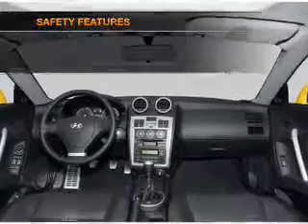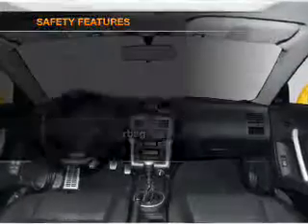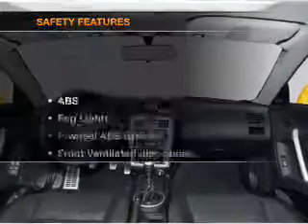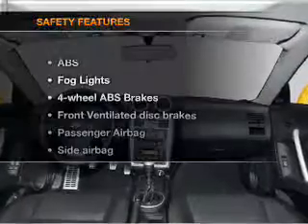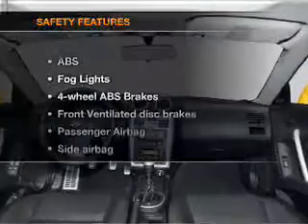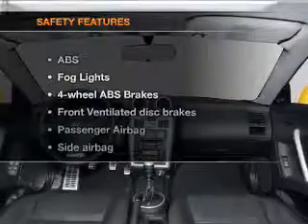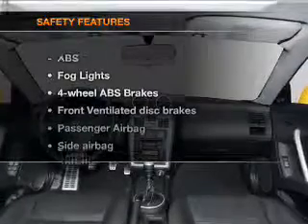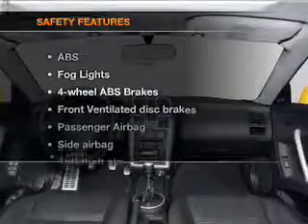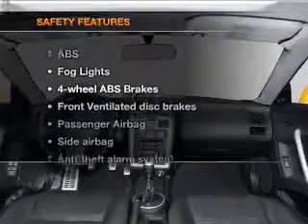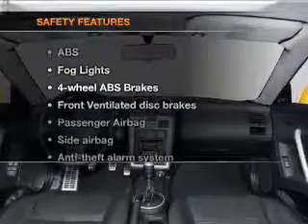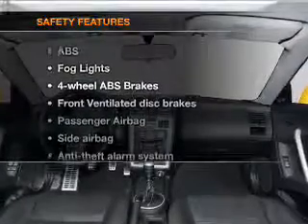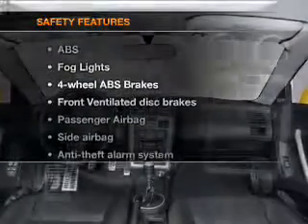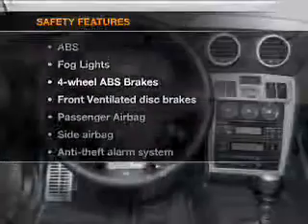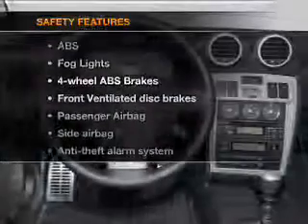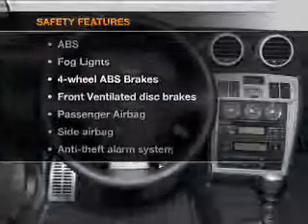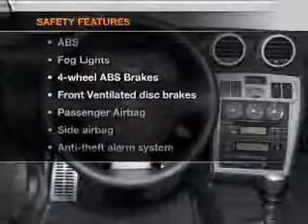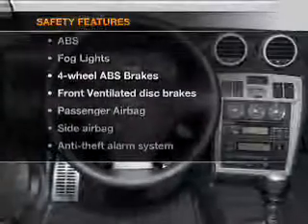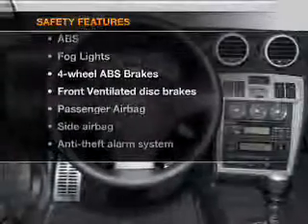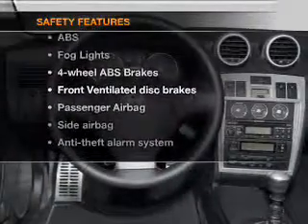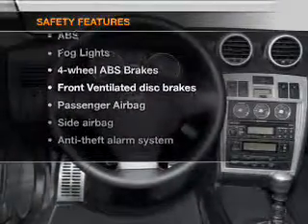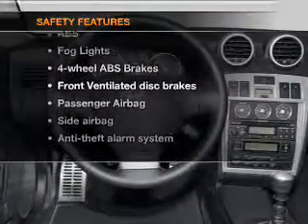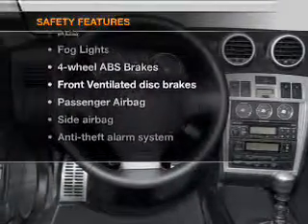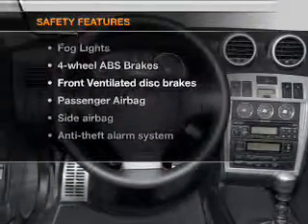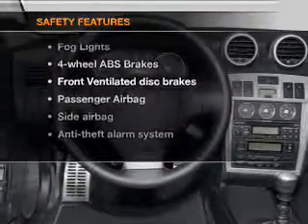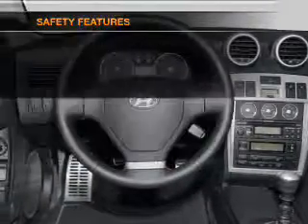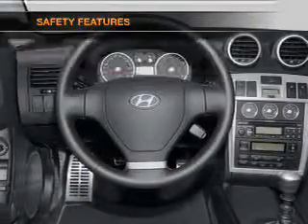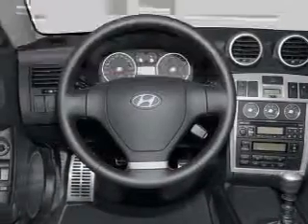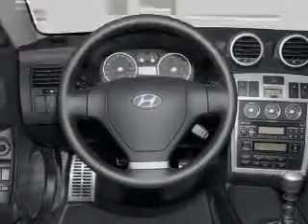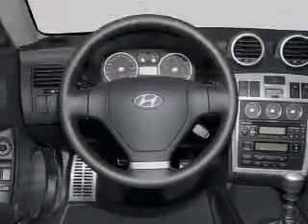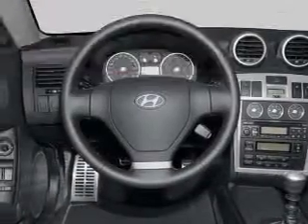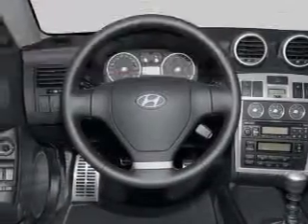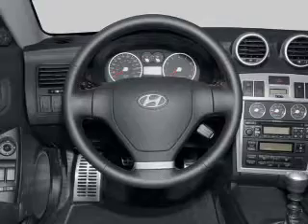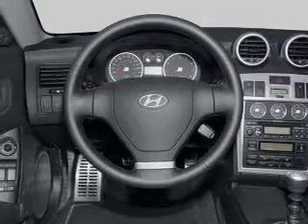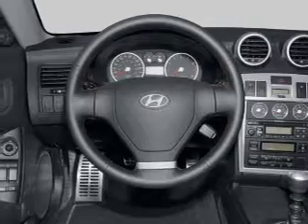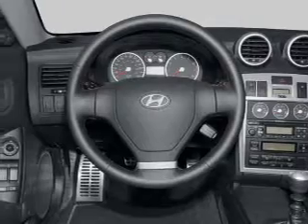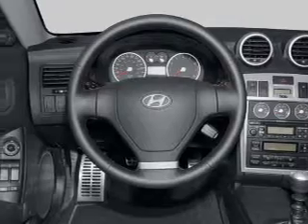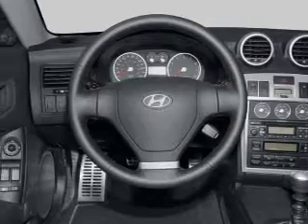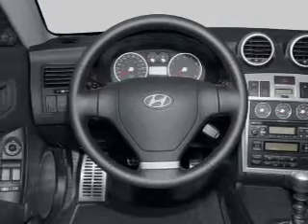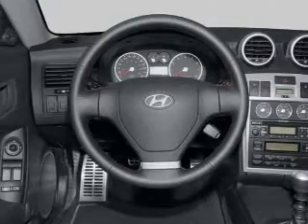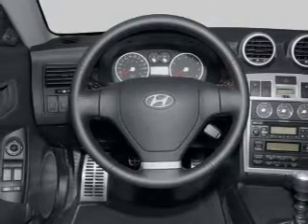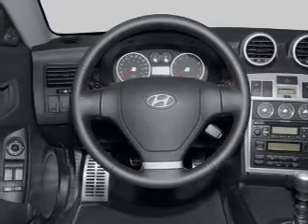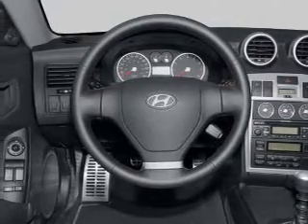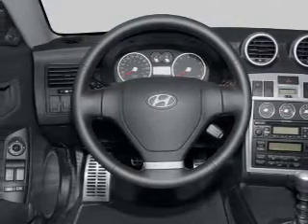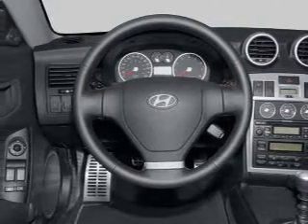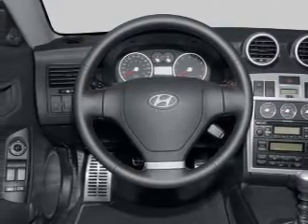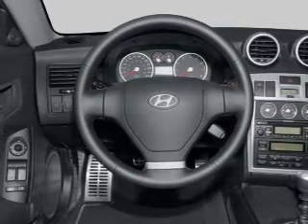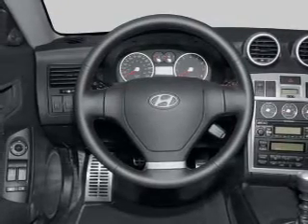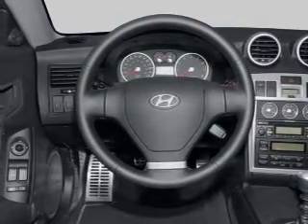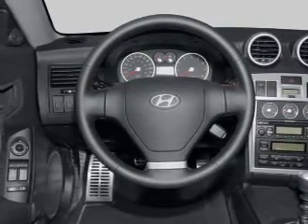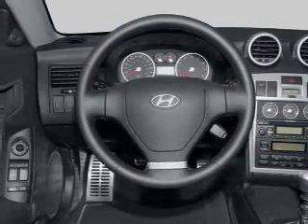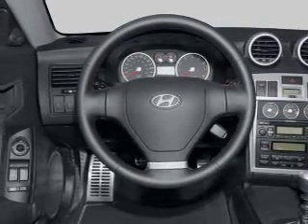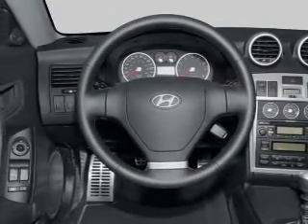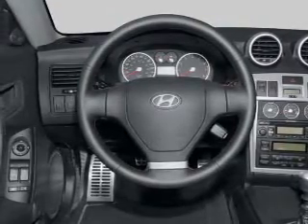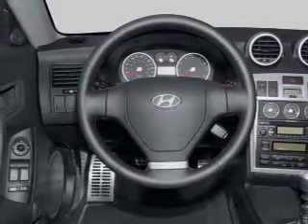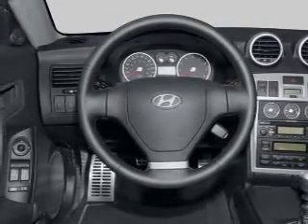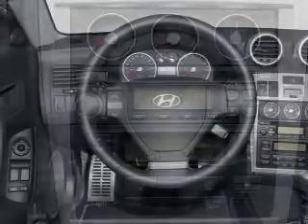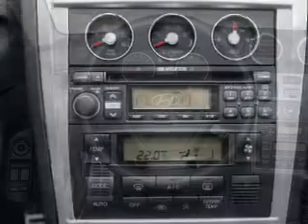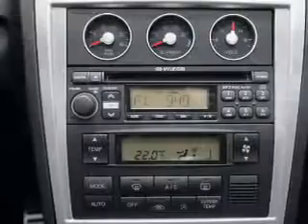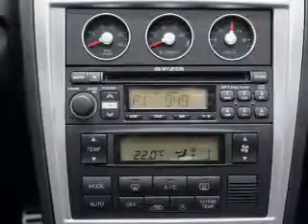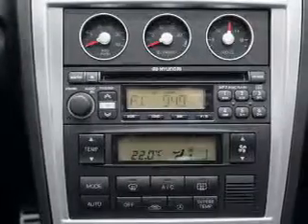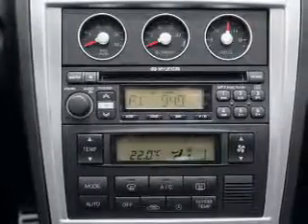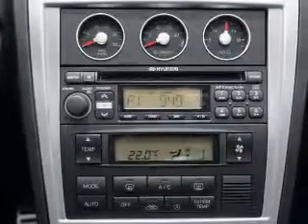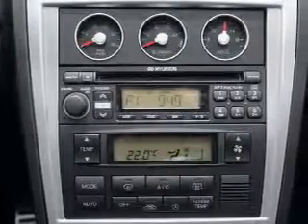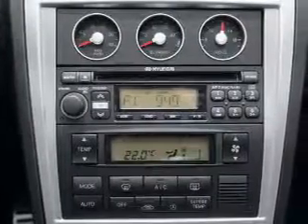And for your peace of mind, the following safety equipment is included: front ventilated disc brakes, passenger airbag, and side airbag.